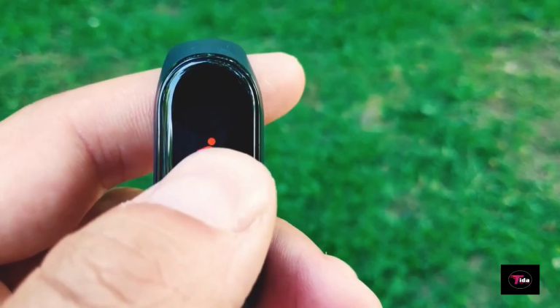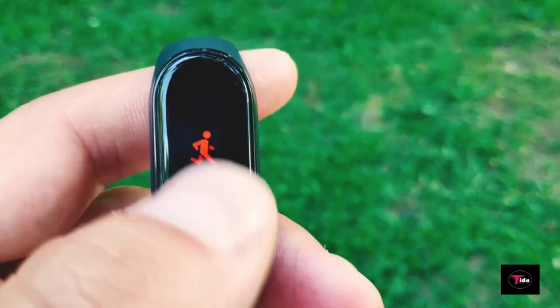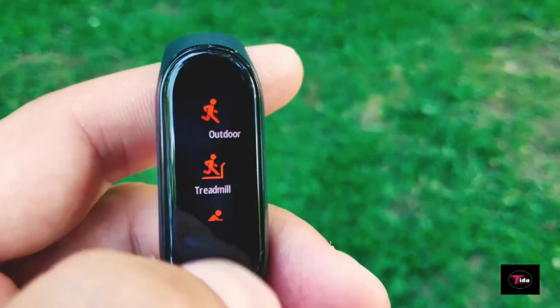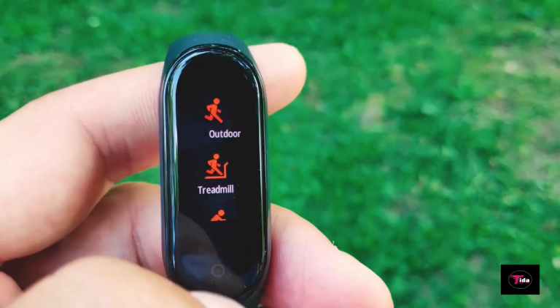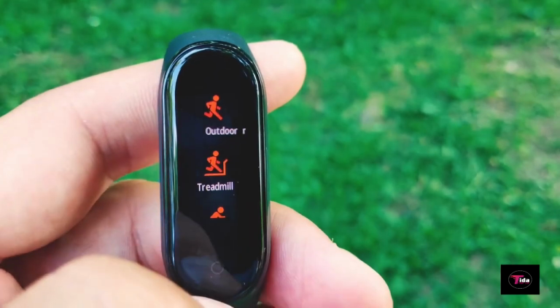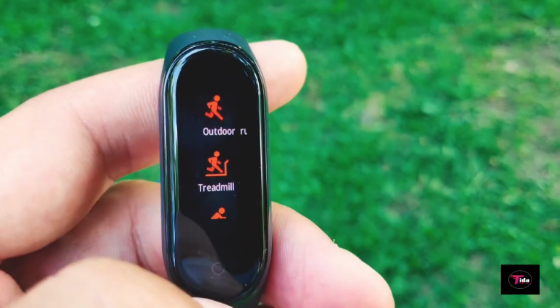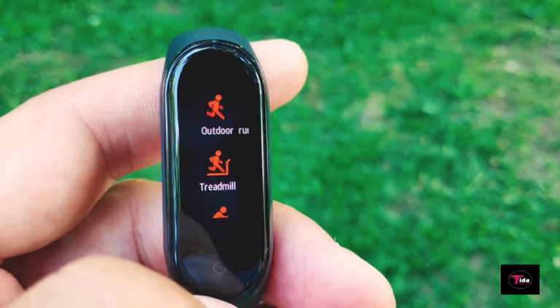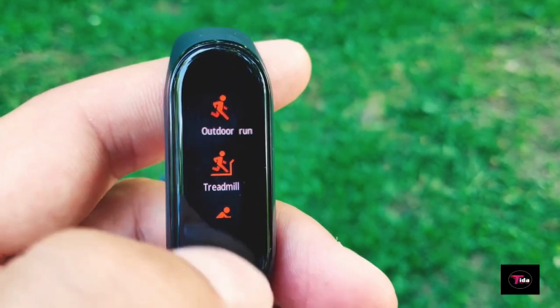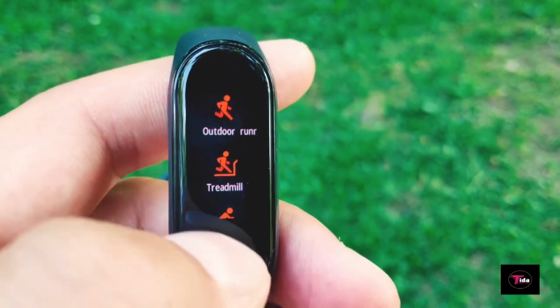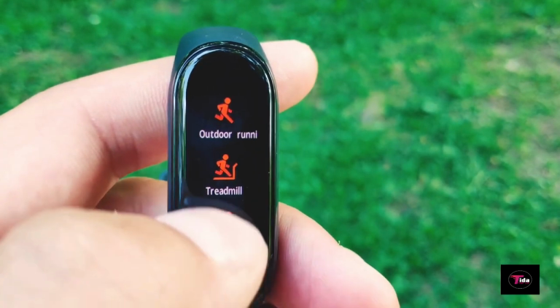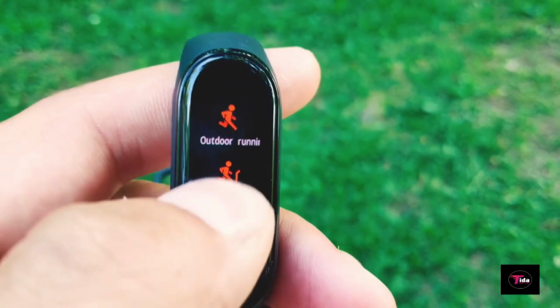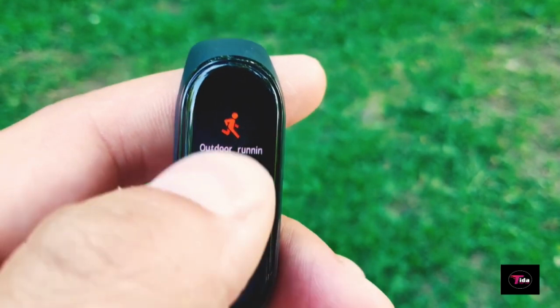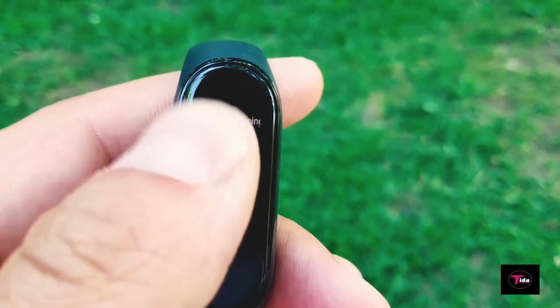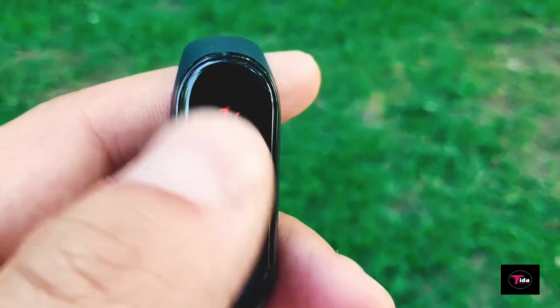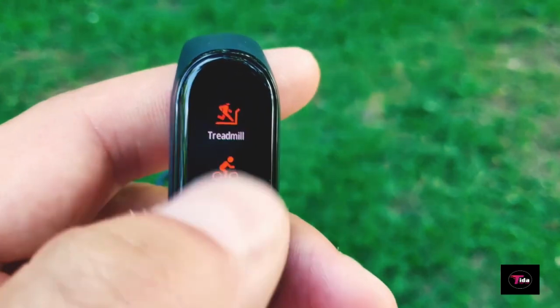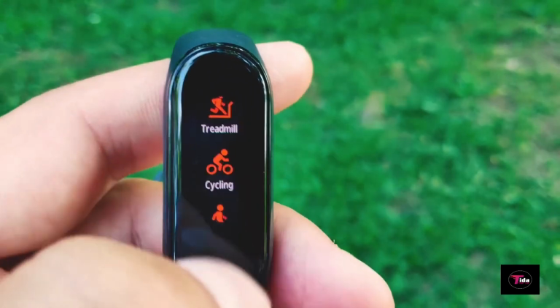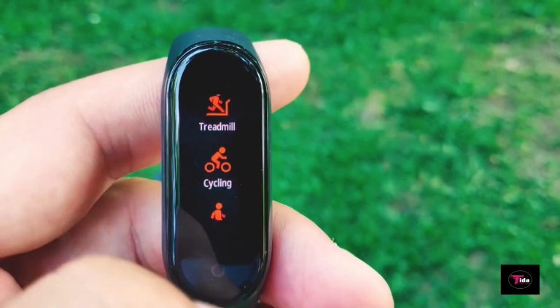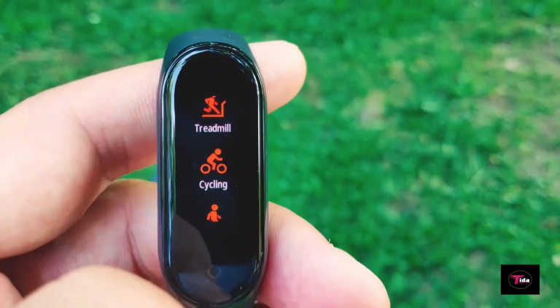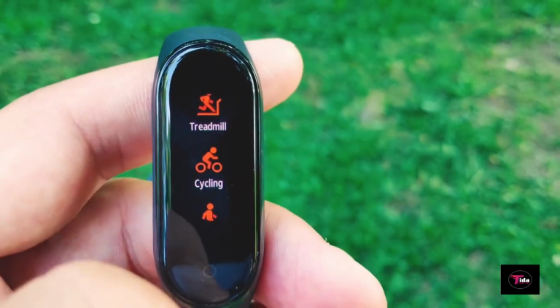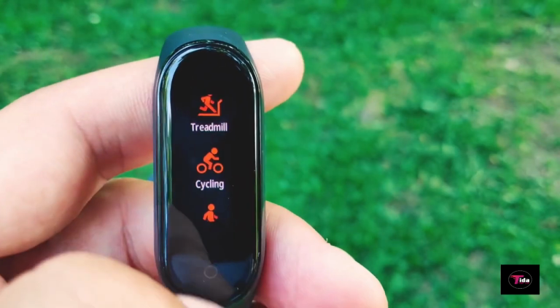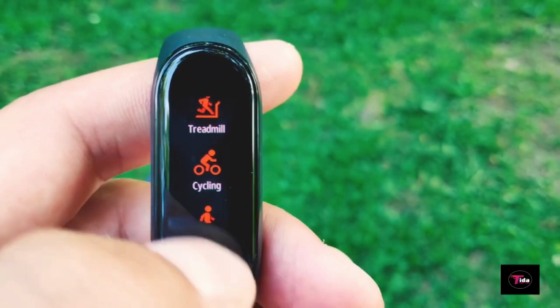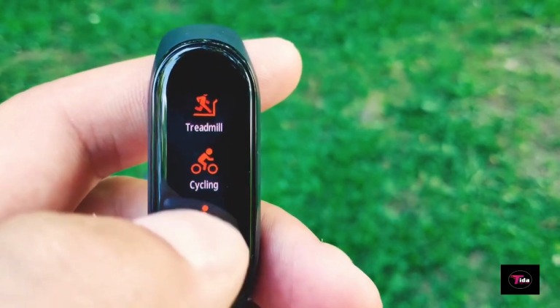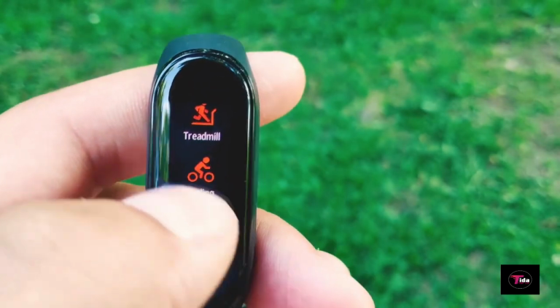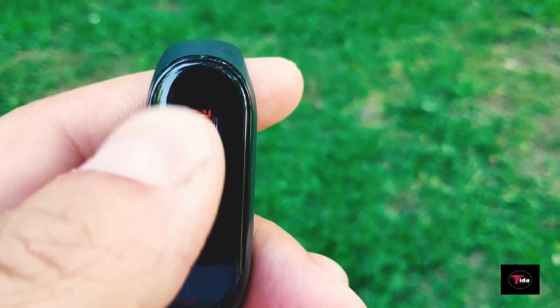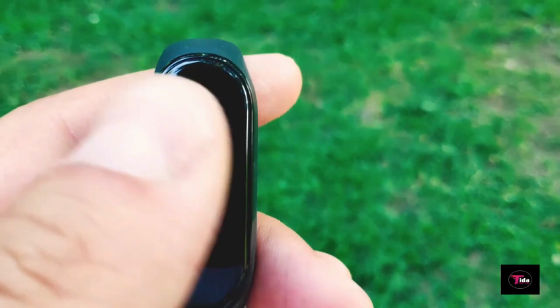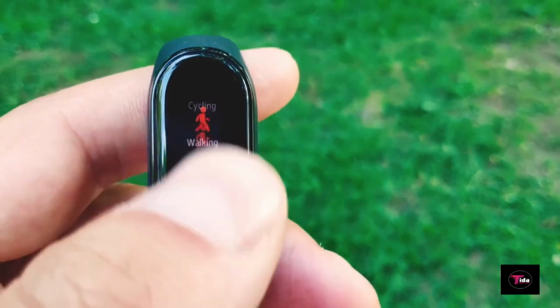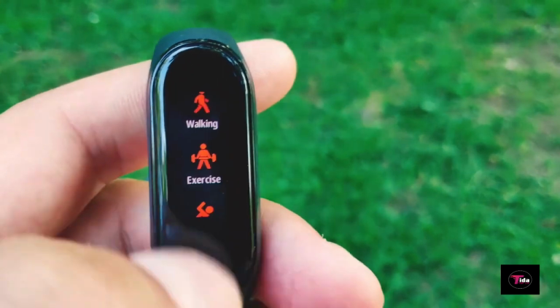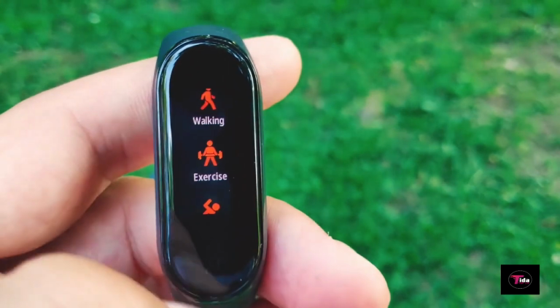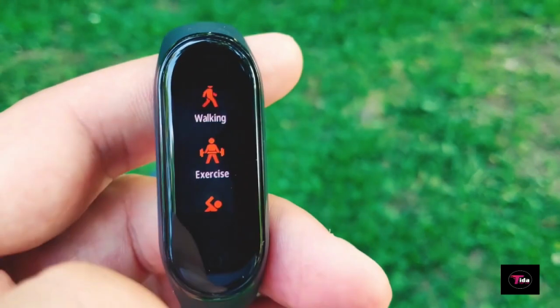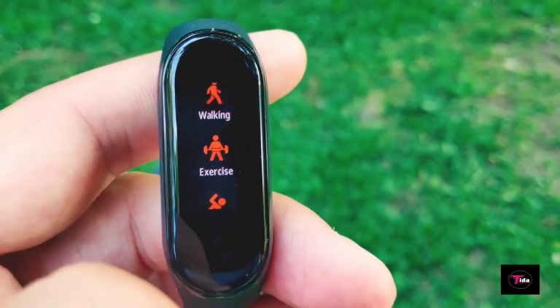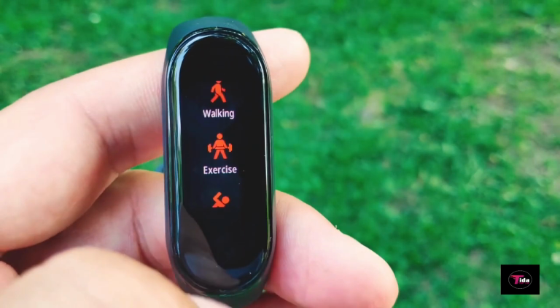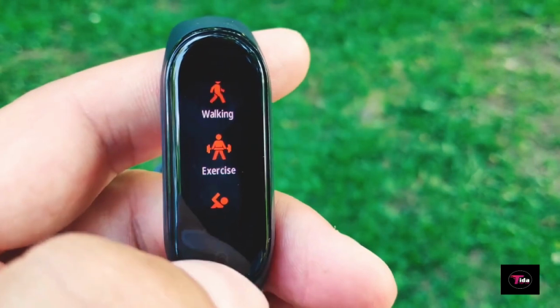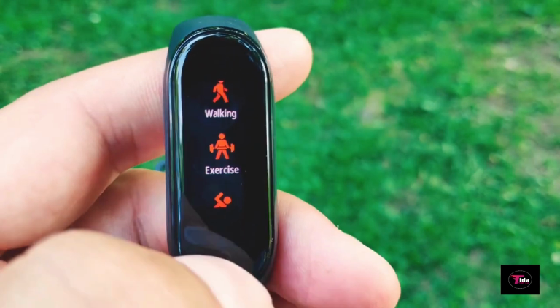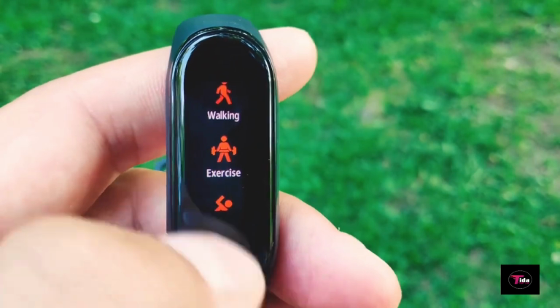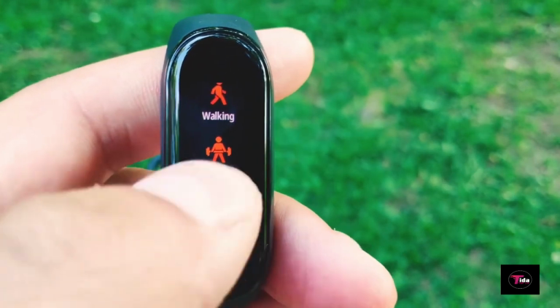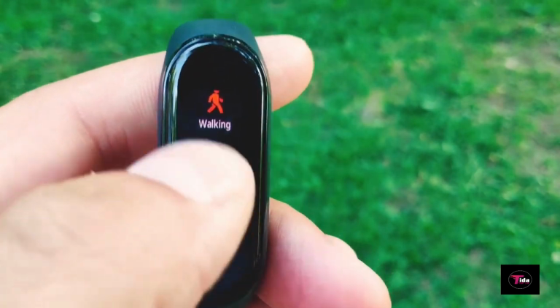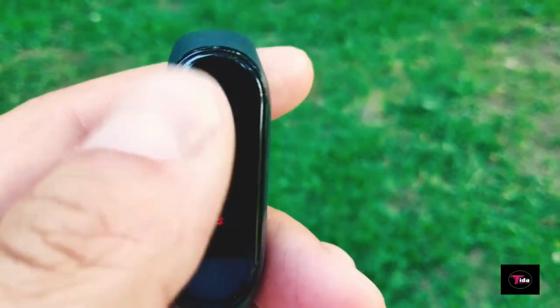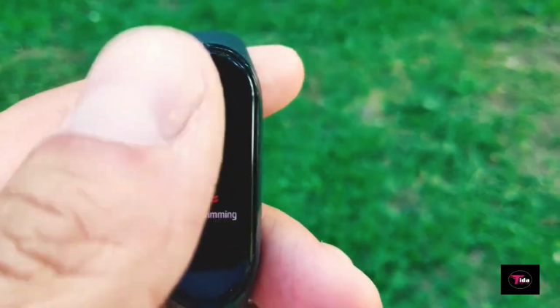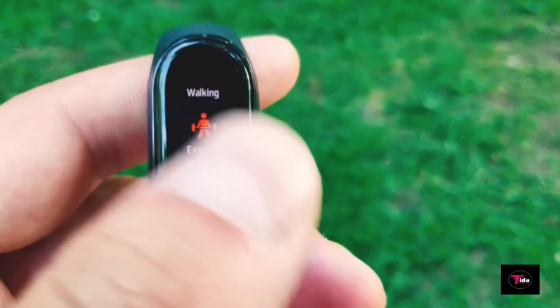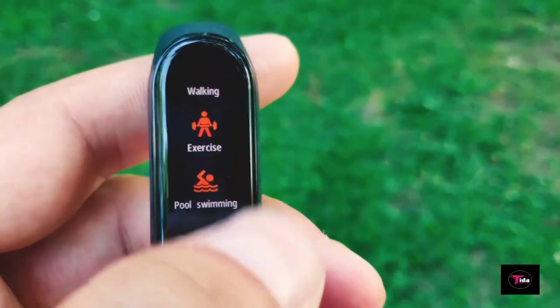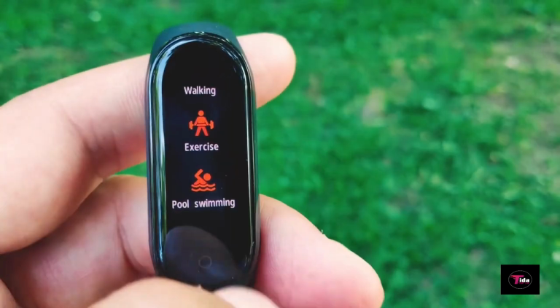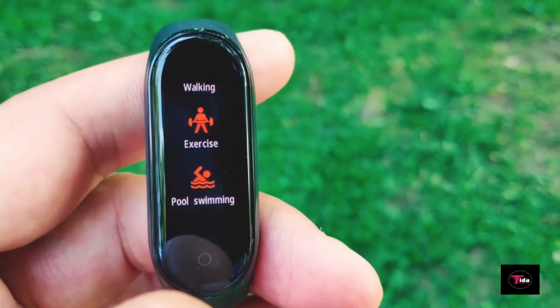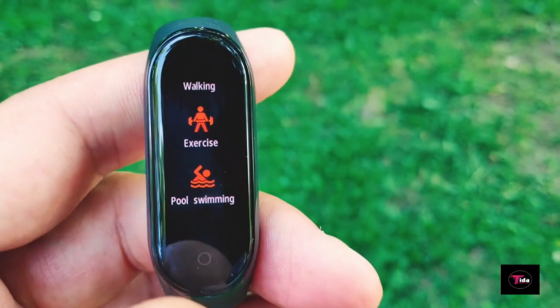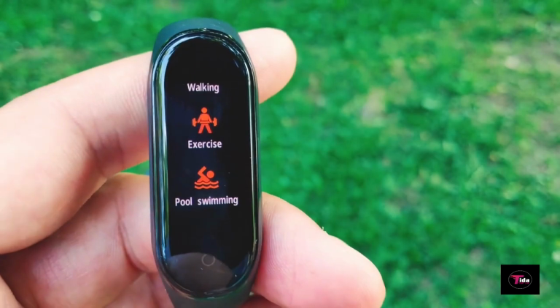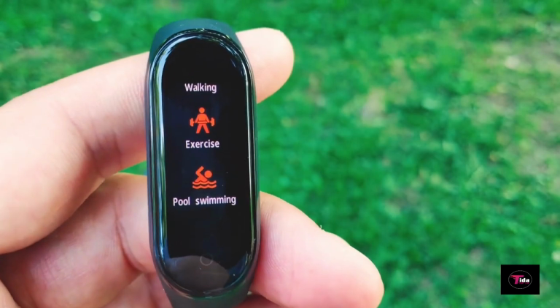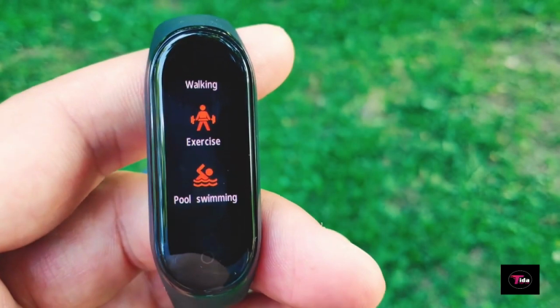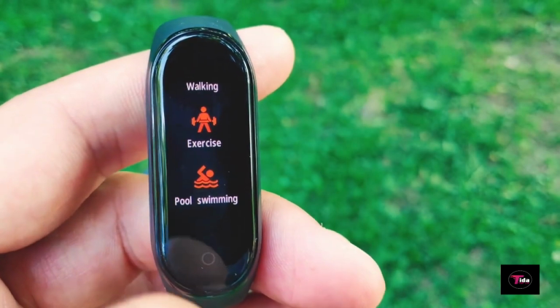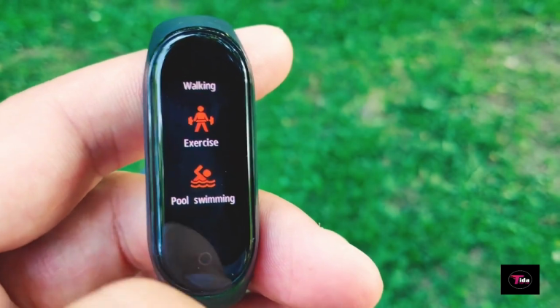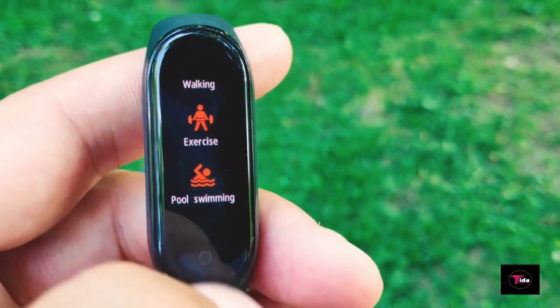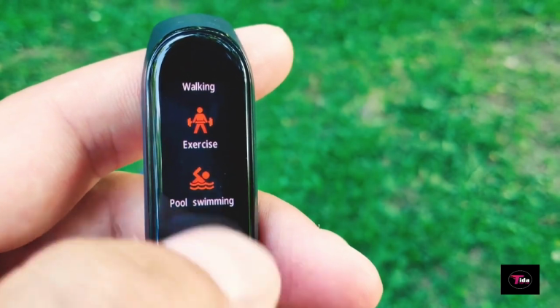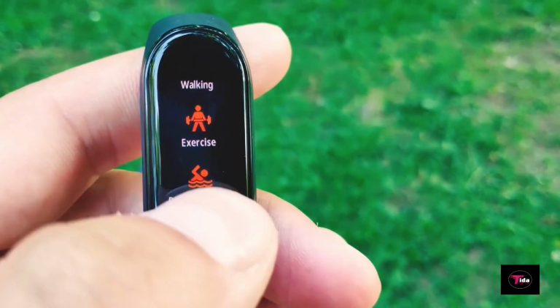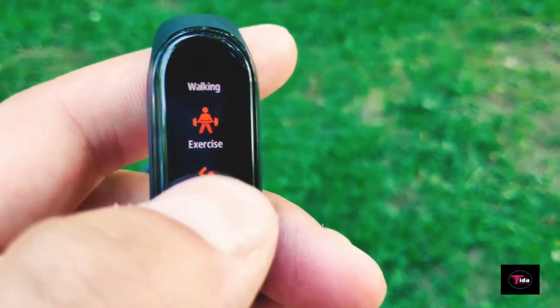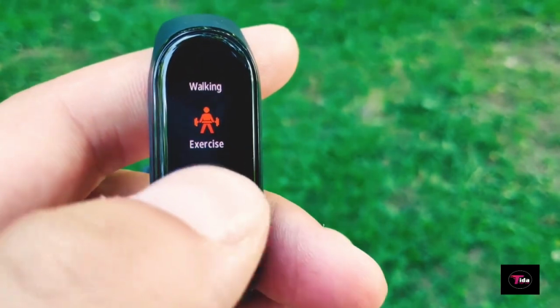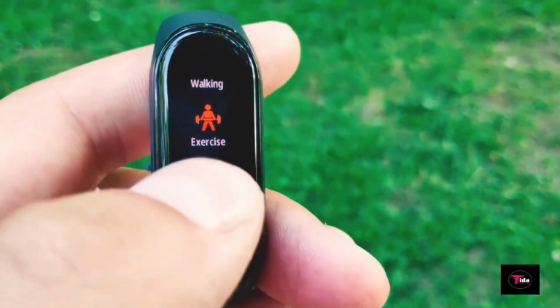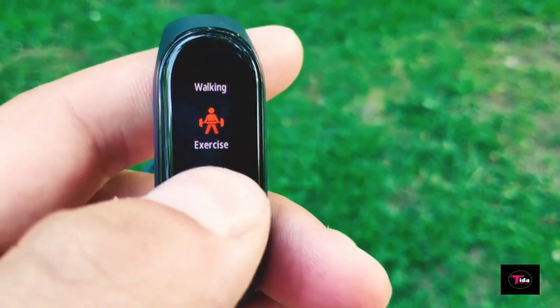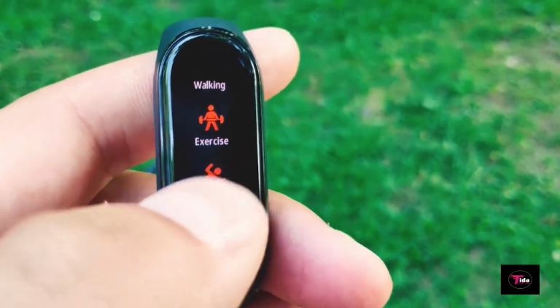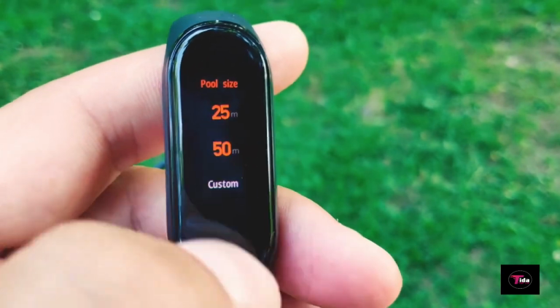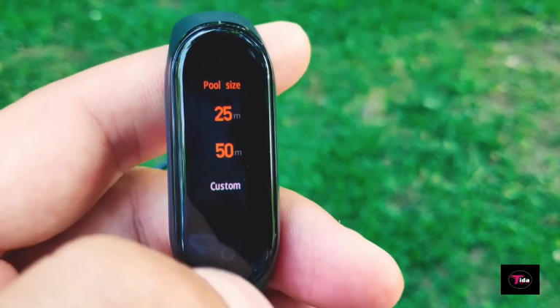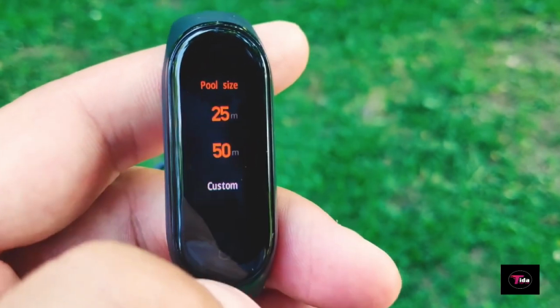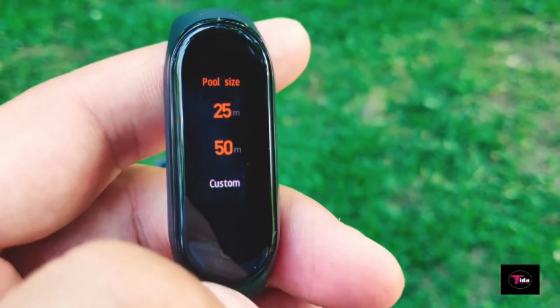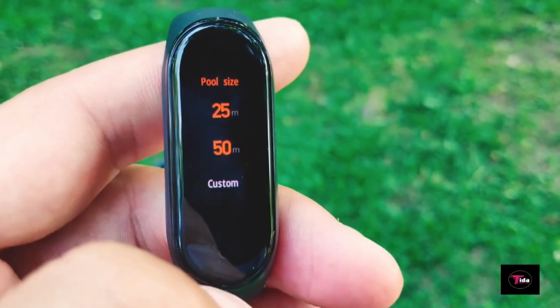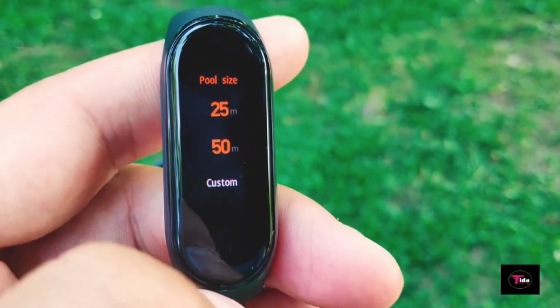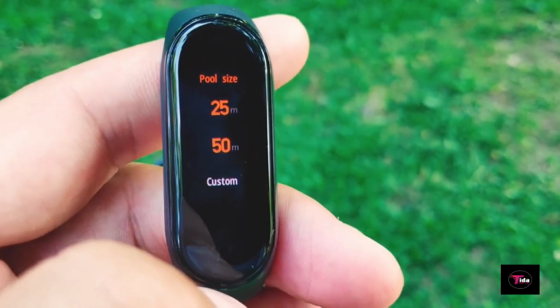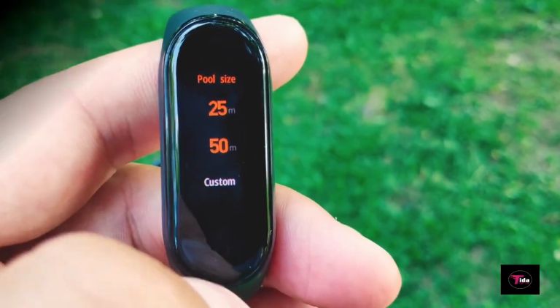The Mi Band 4 comes with six workout modes: treadmill, exercise, outdoor running, cycling, walking, and swimming. It also counts steps, distance, and calories burned during sports activity.